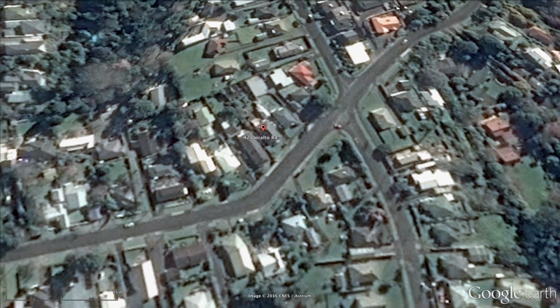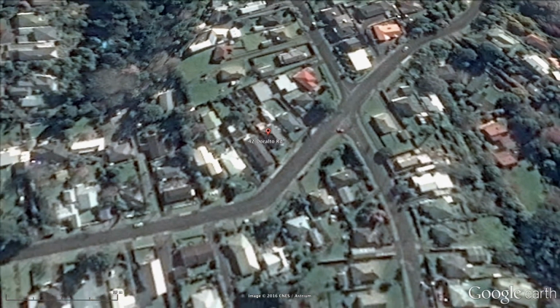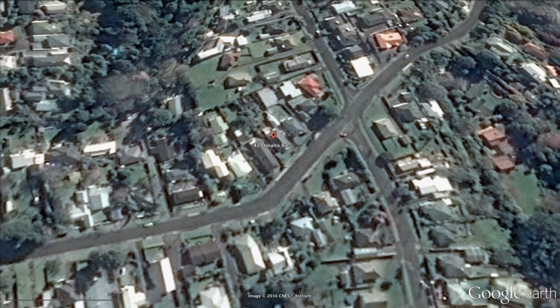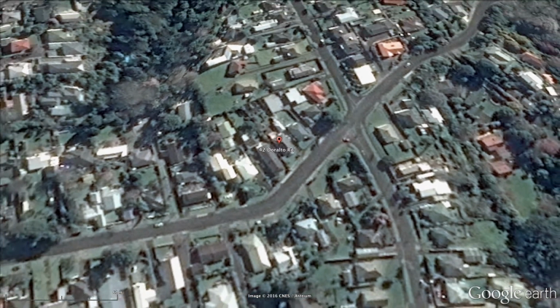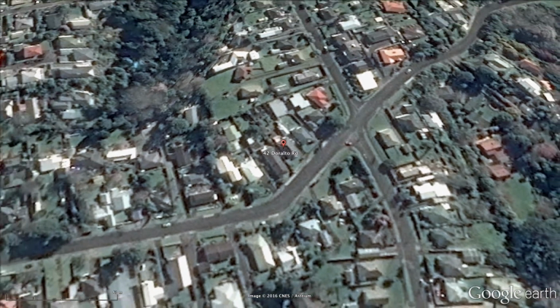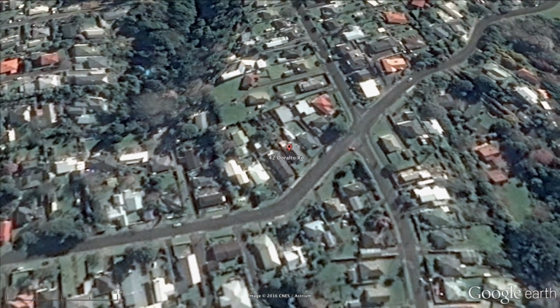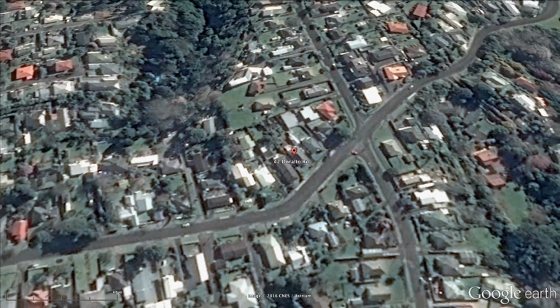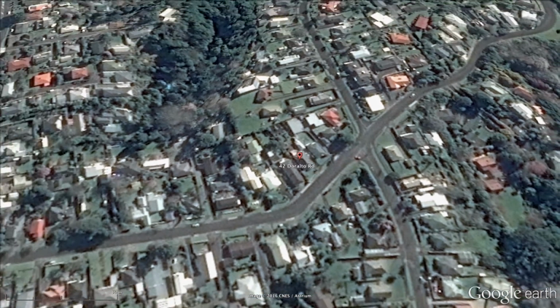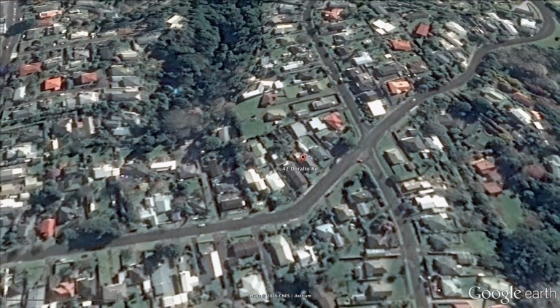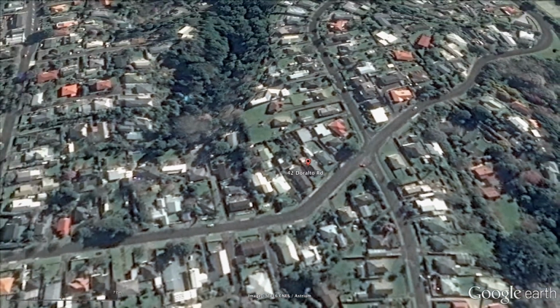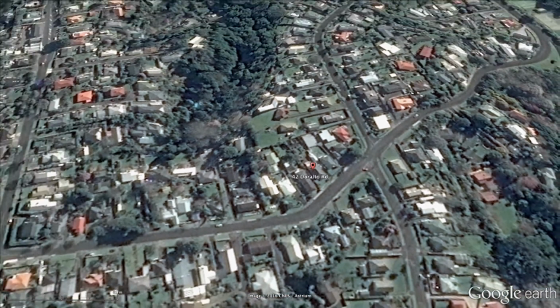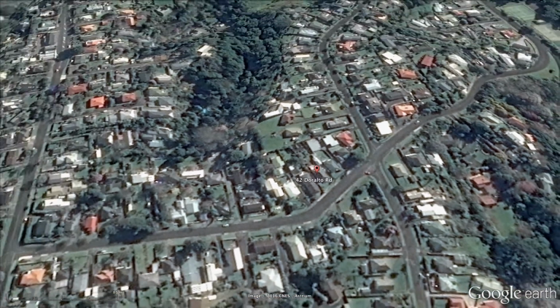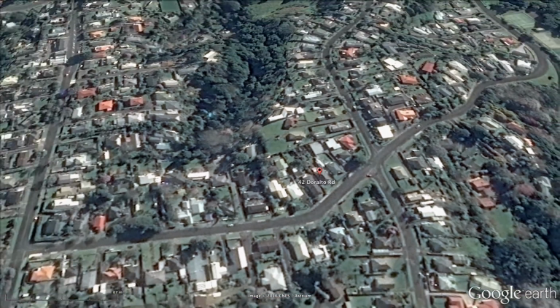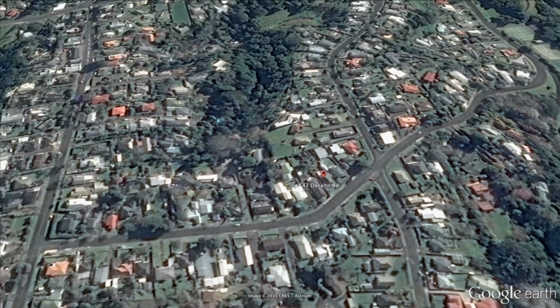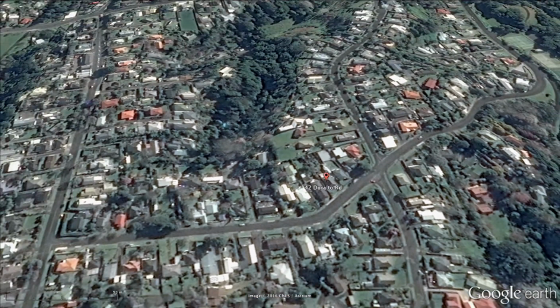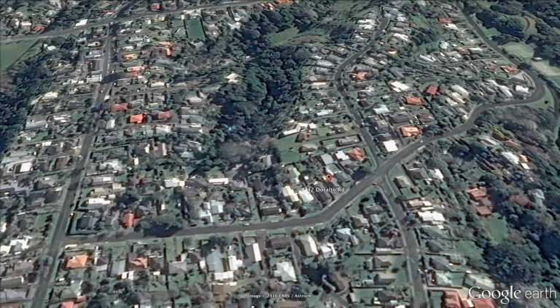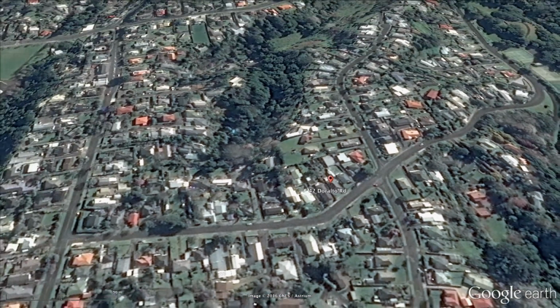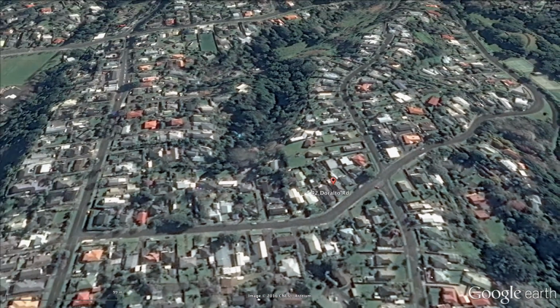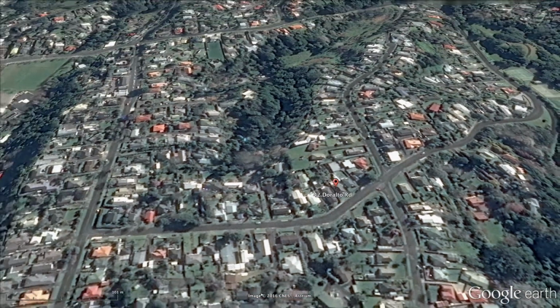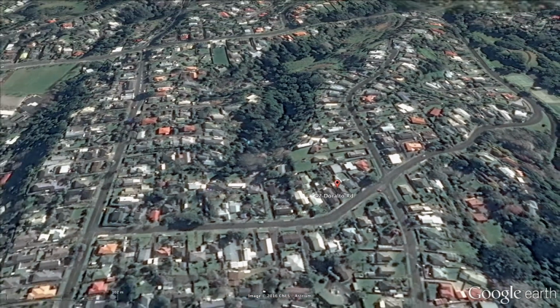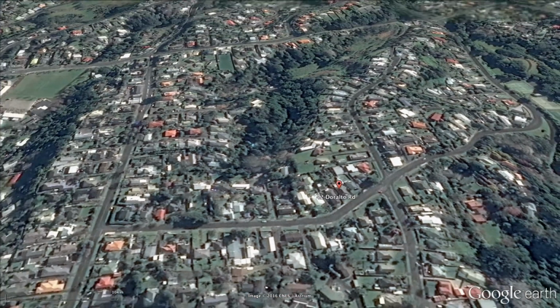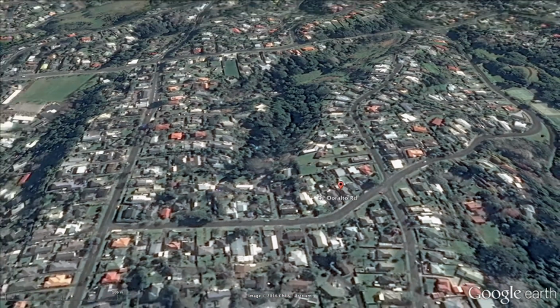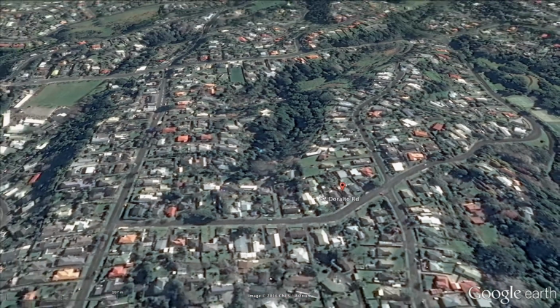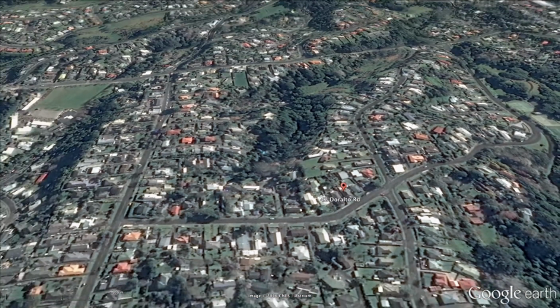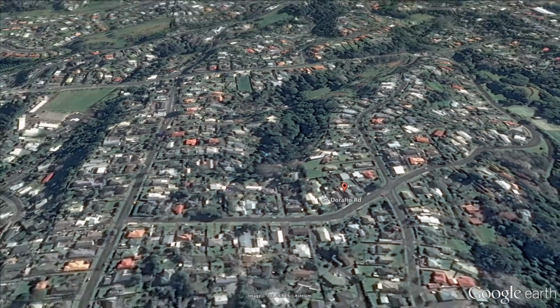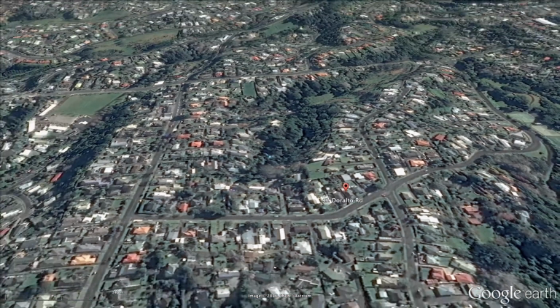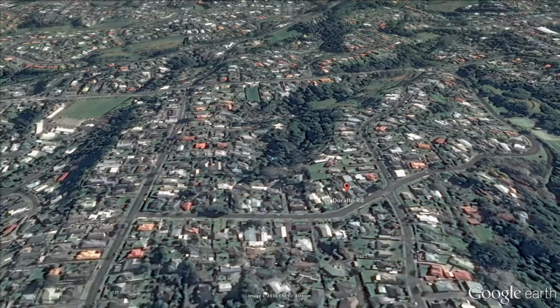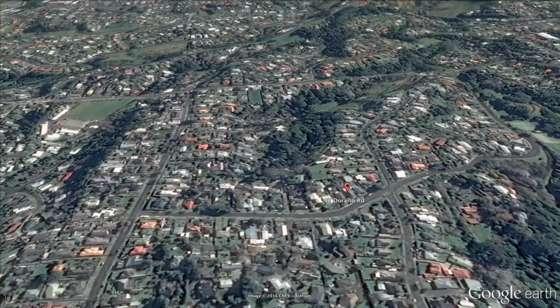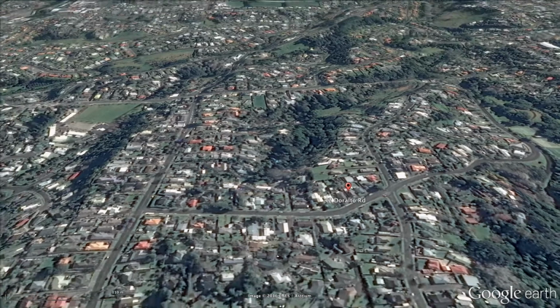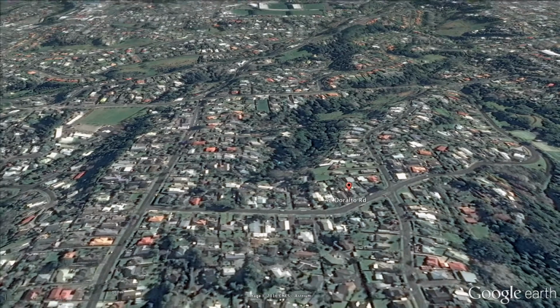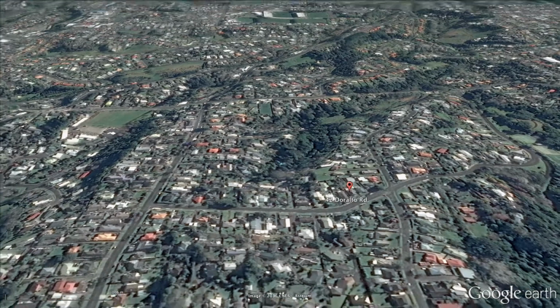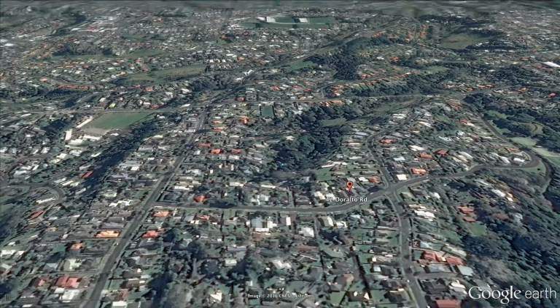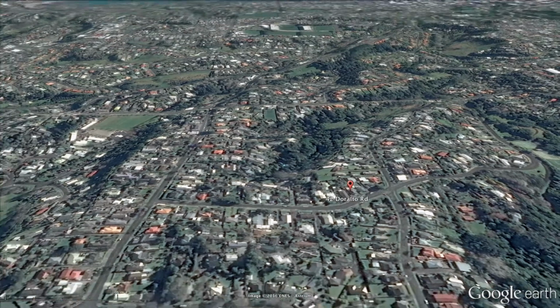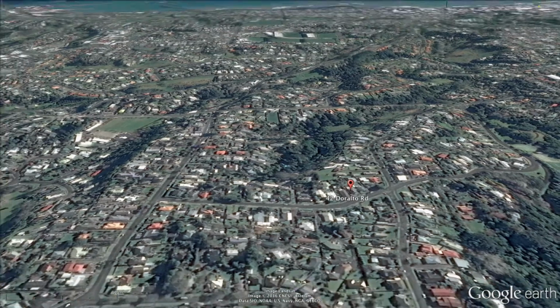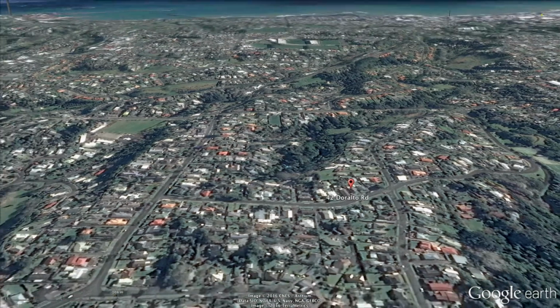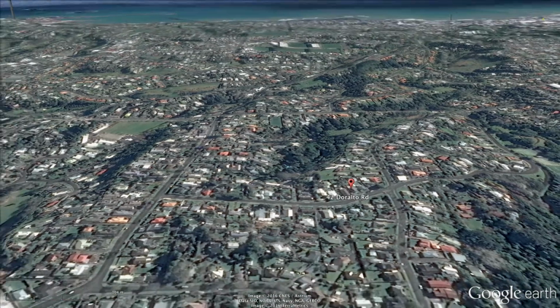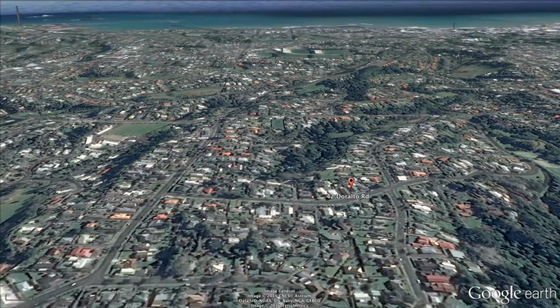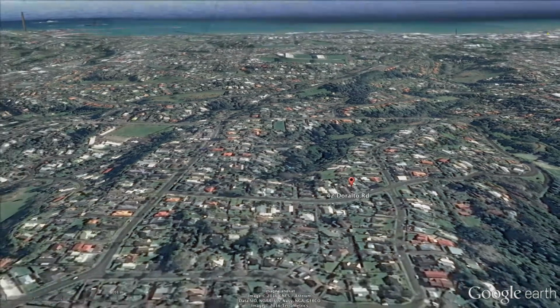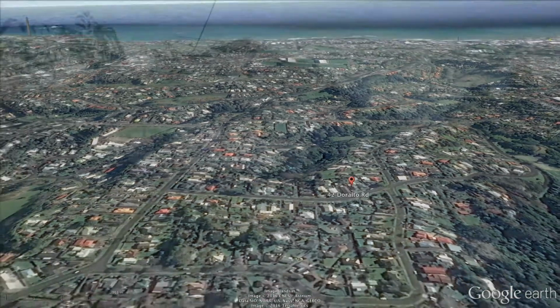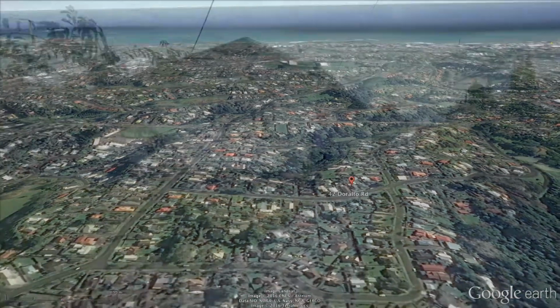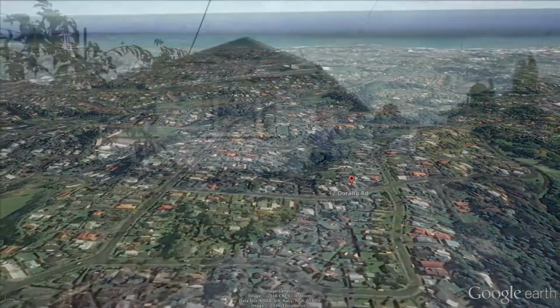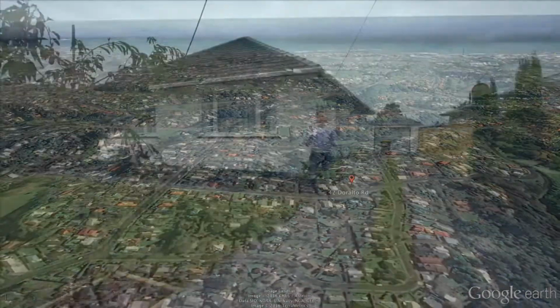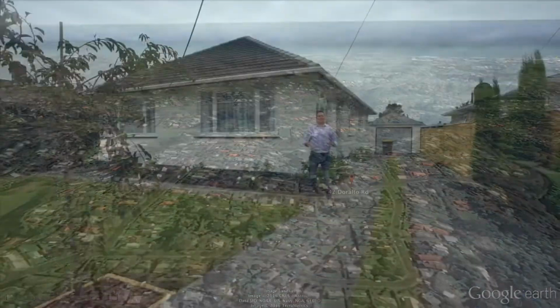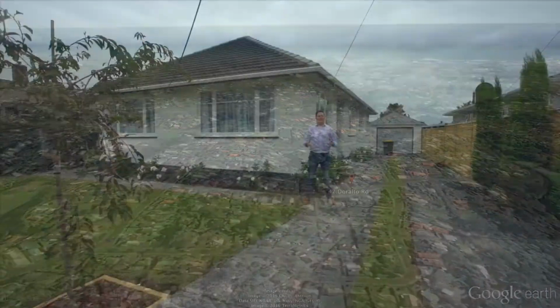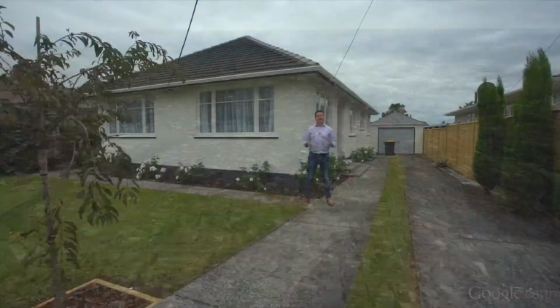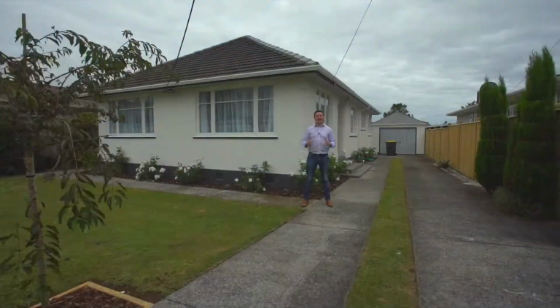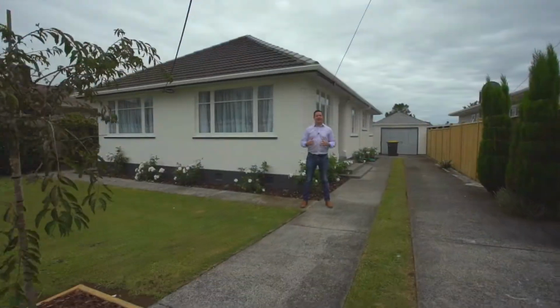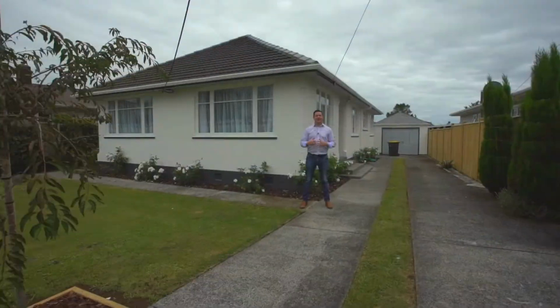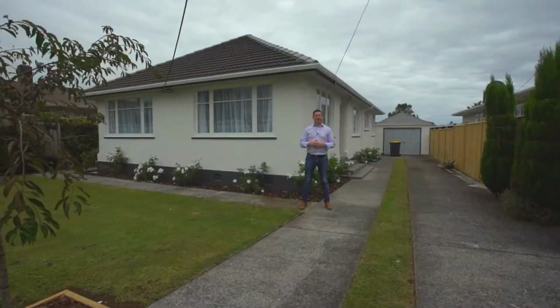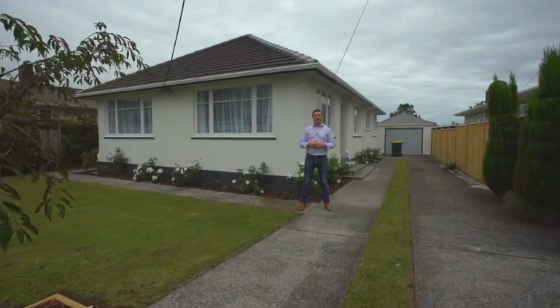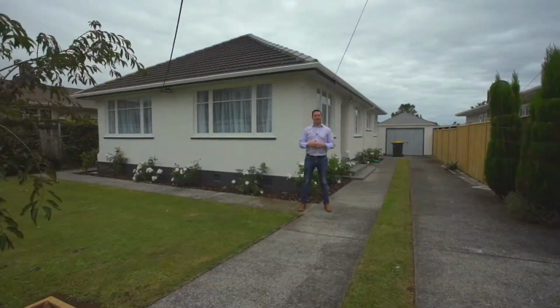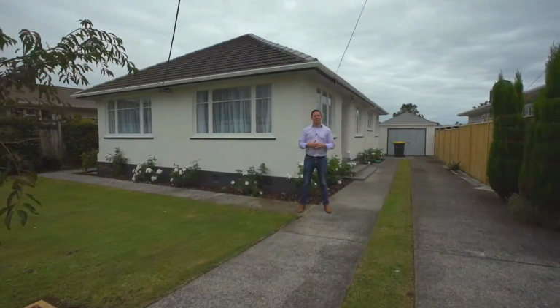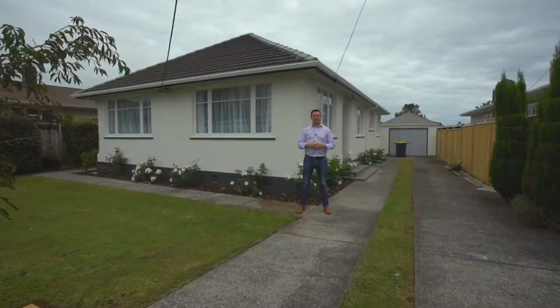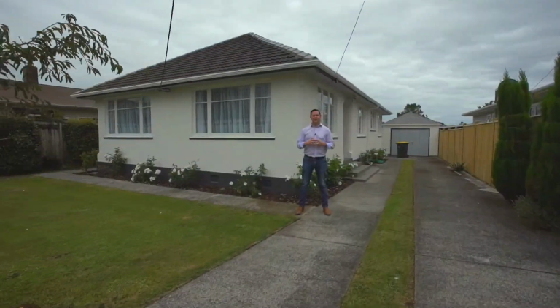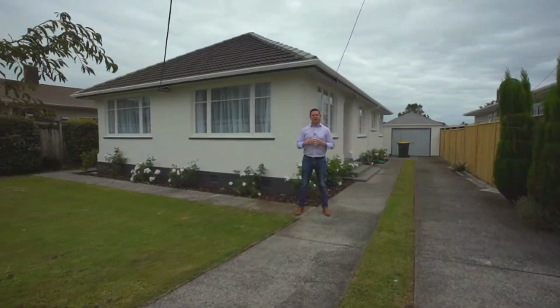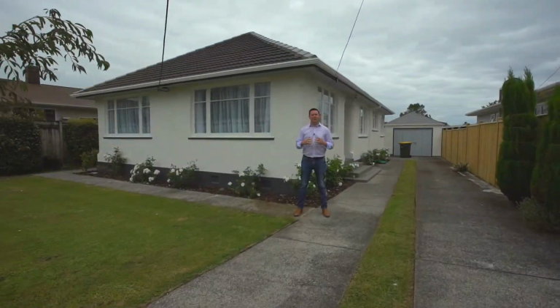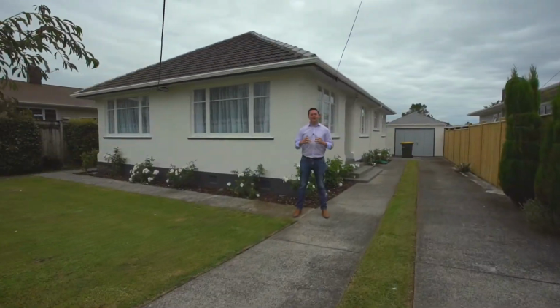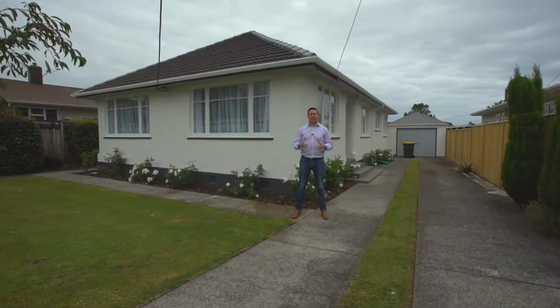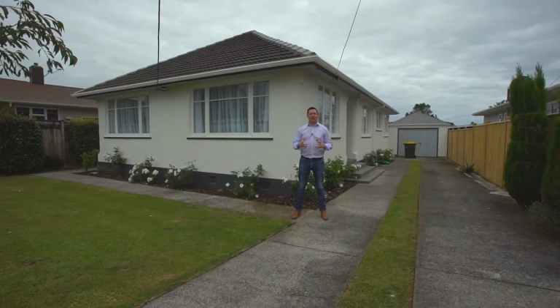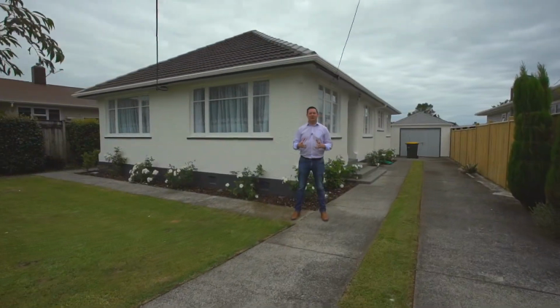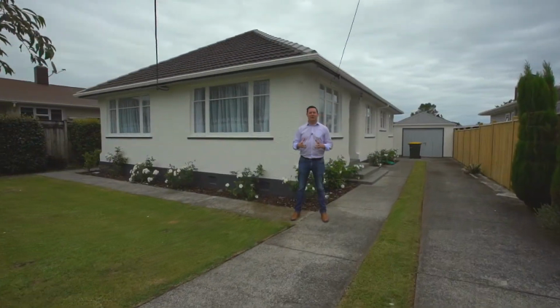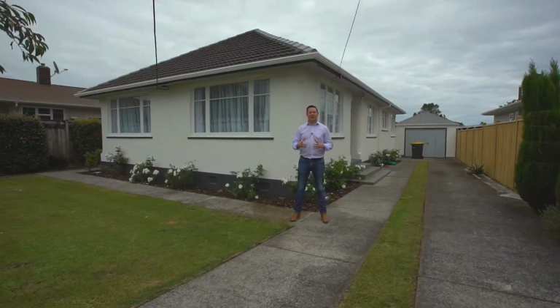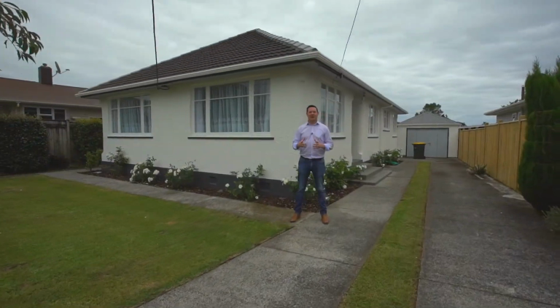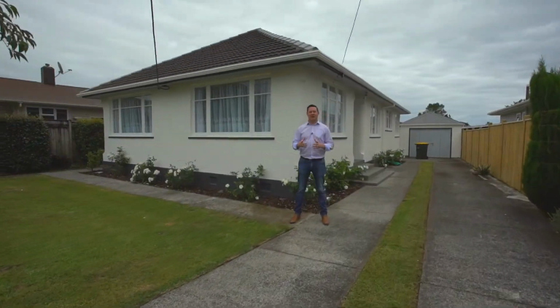Hi, my name's Shannon Ryan and welcome to another walk-through video tour with New Plymouth's EBU. Today we're at 42 Duralto Road.